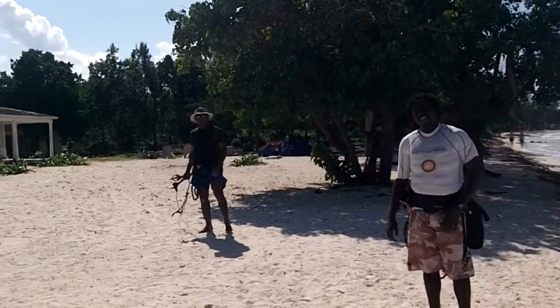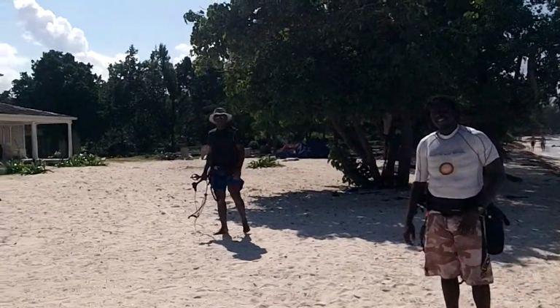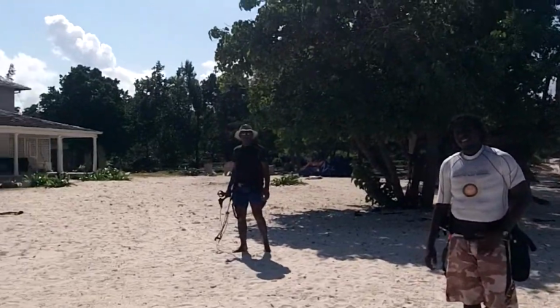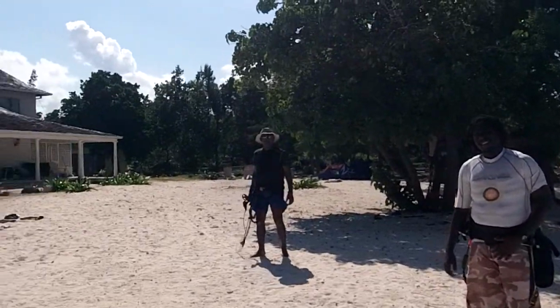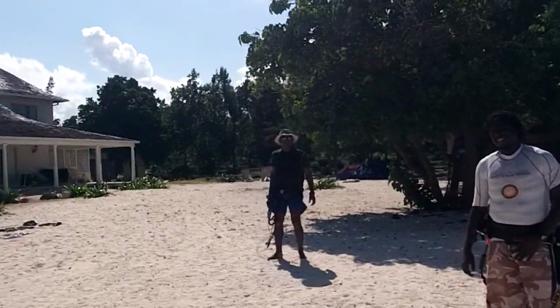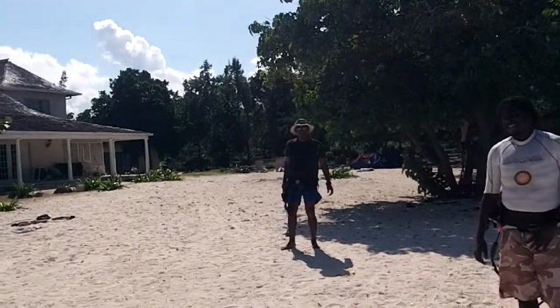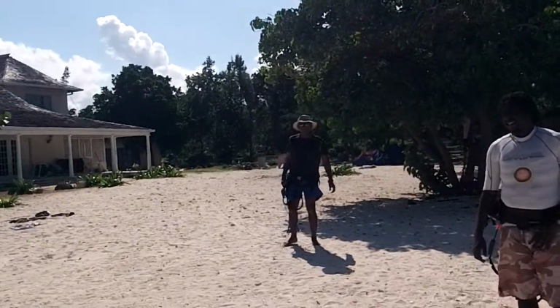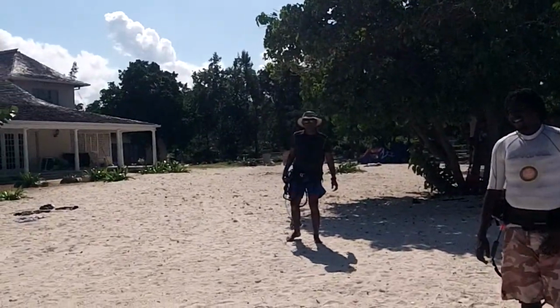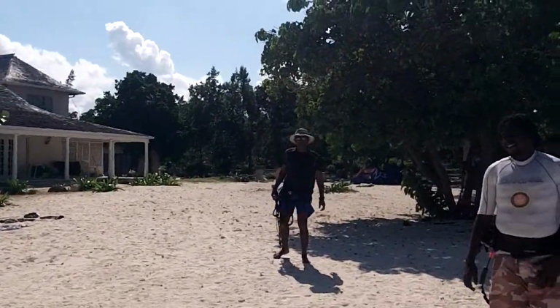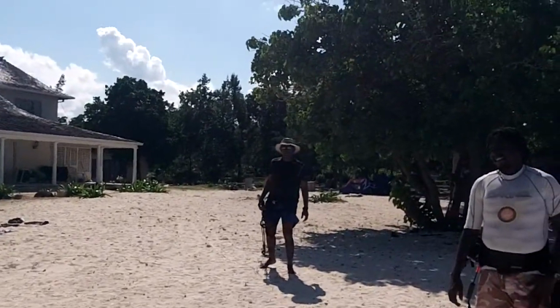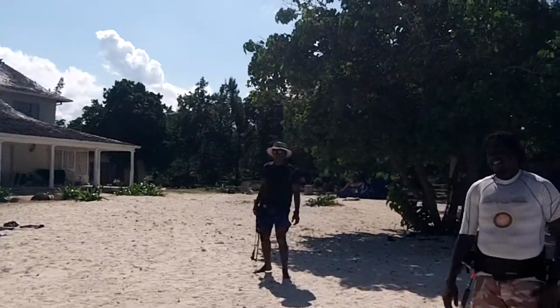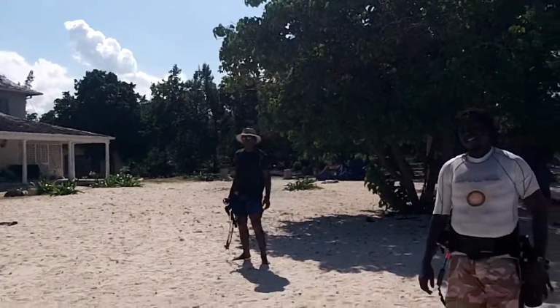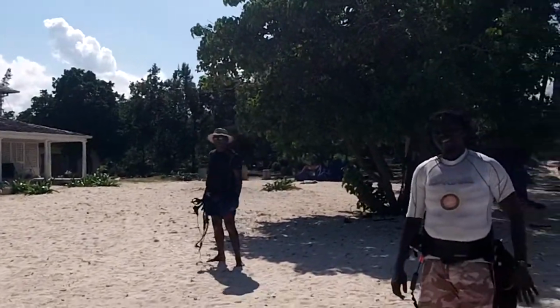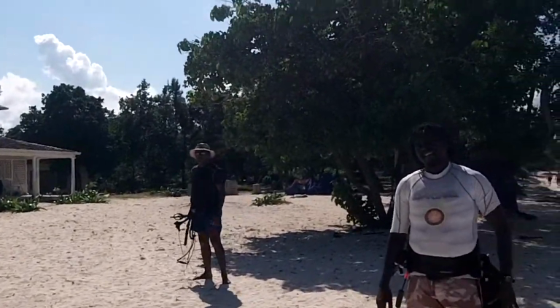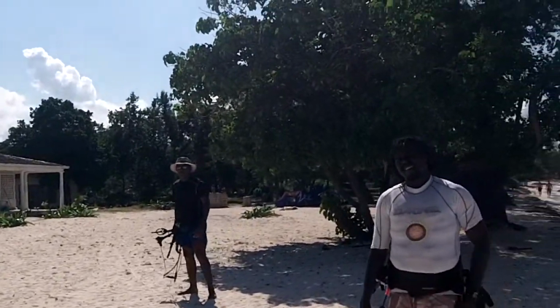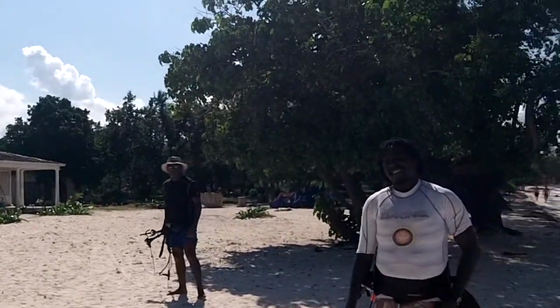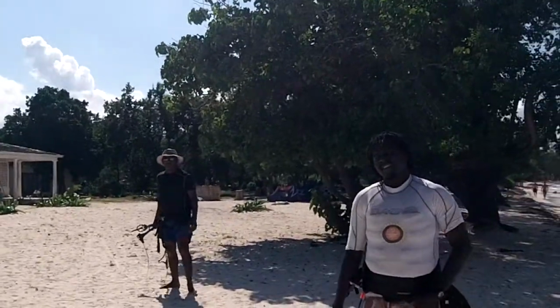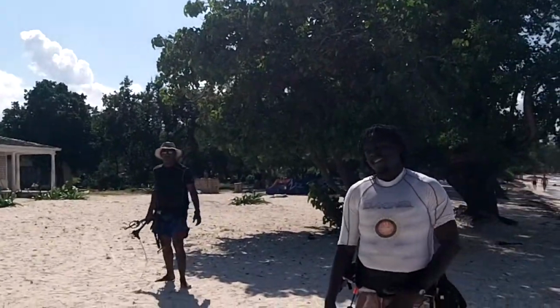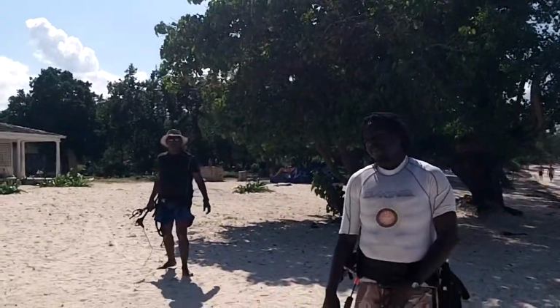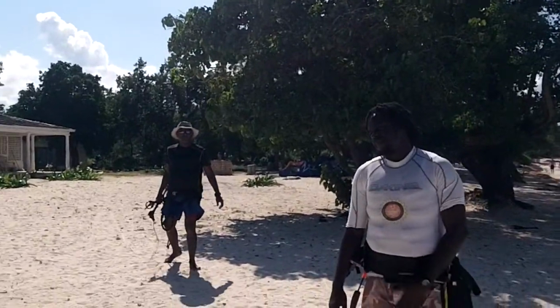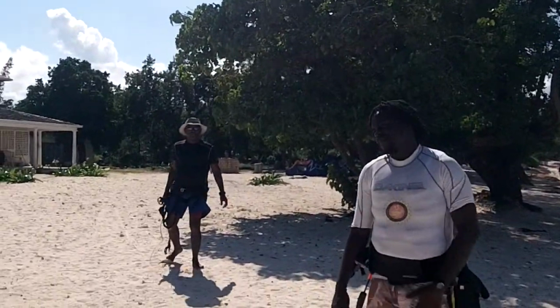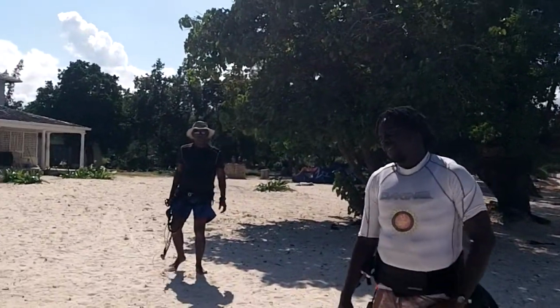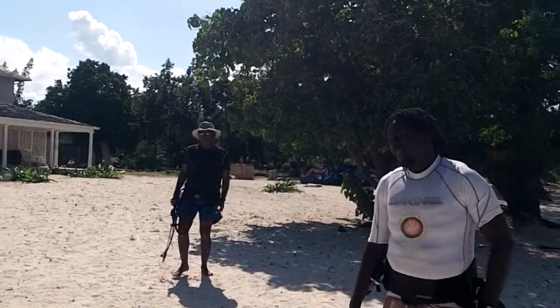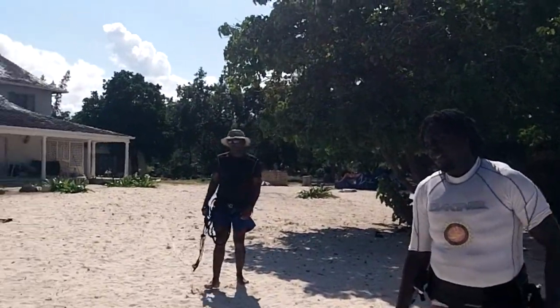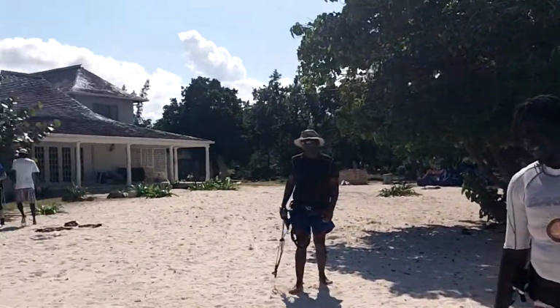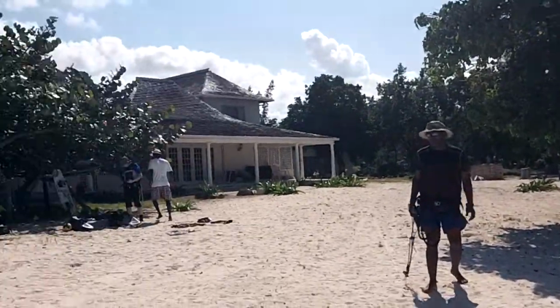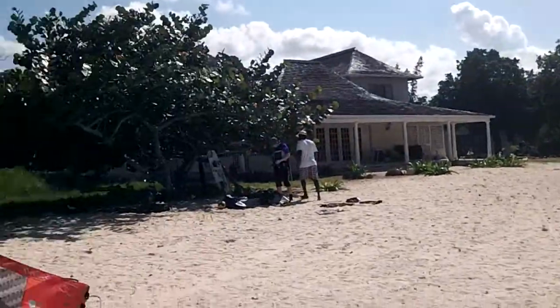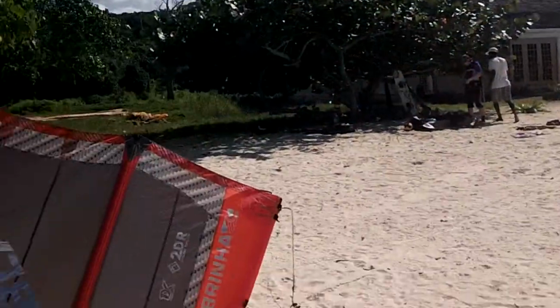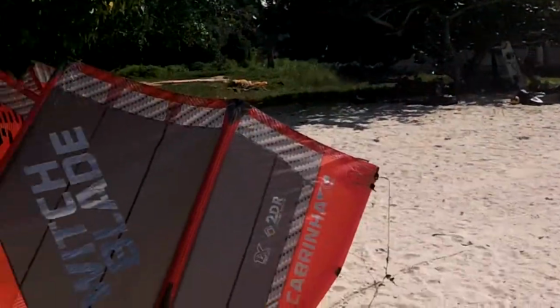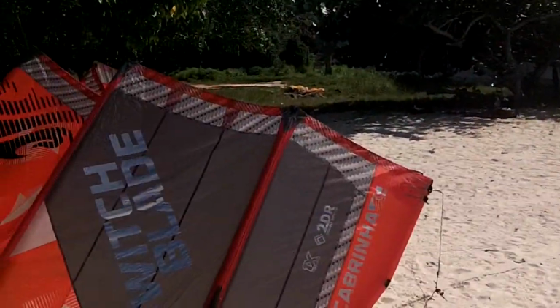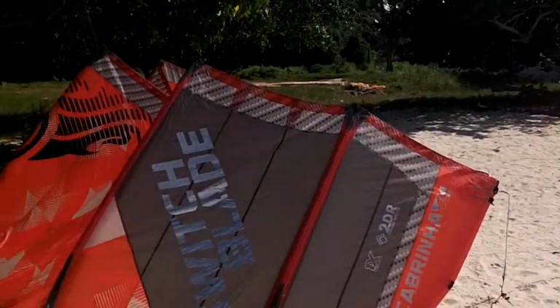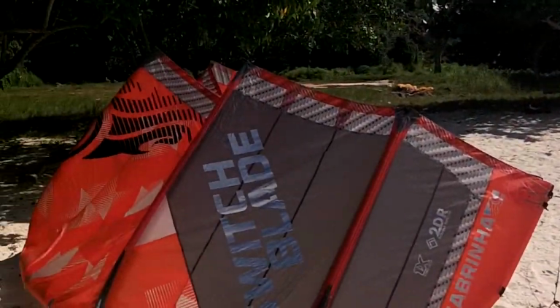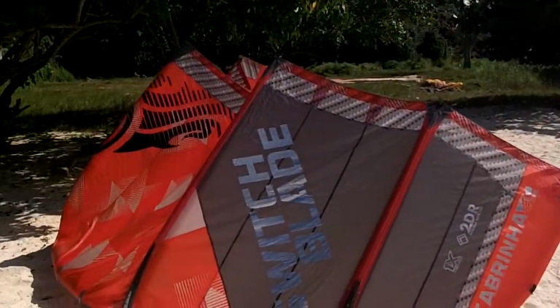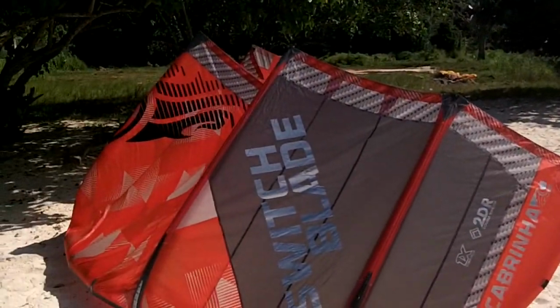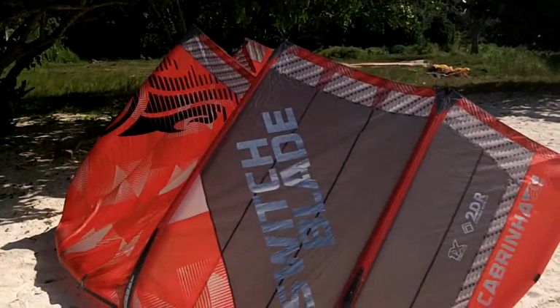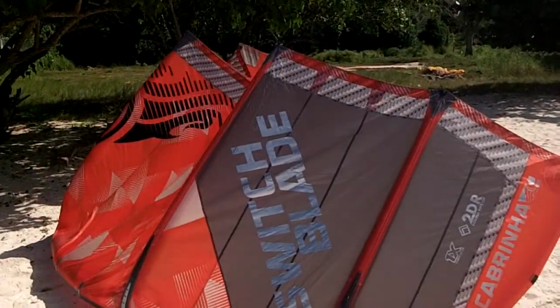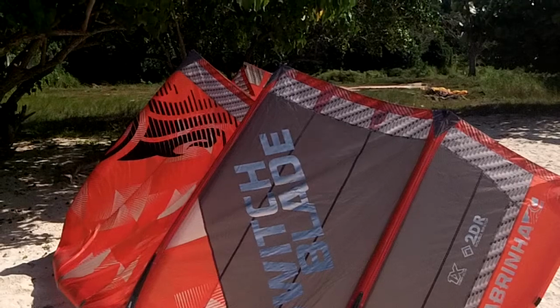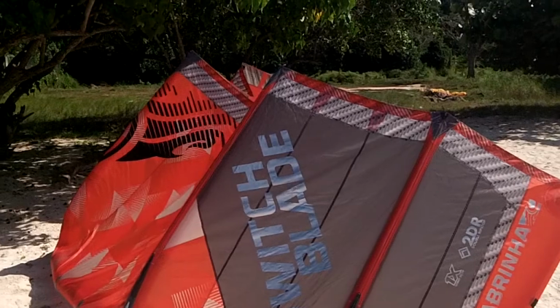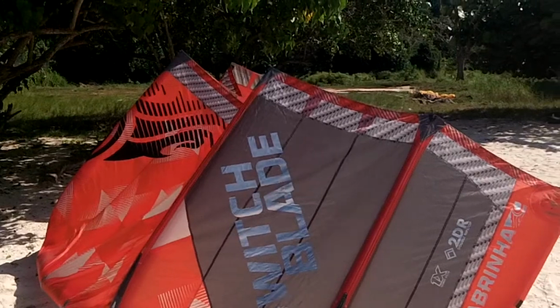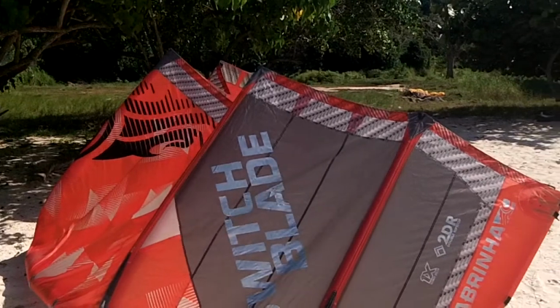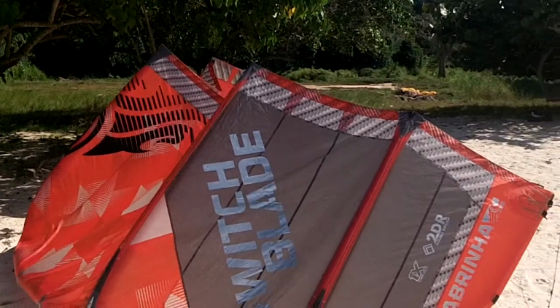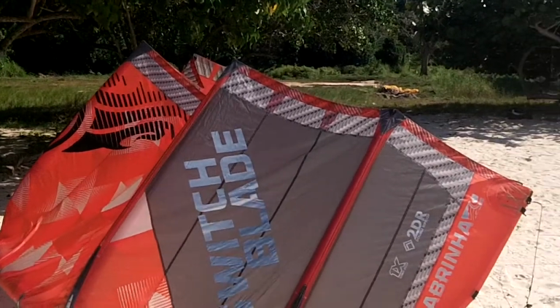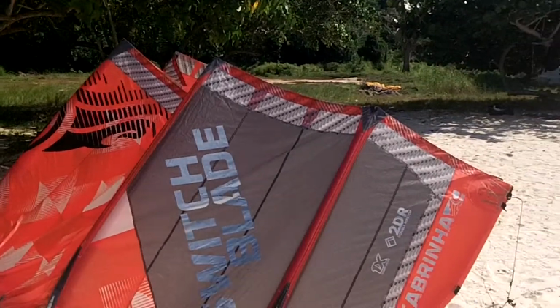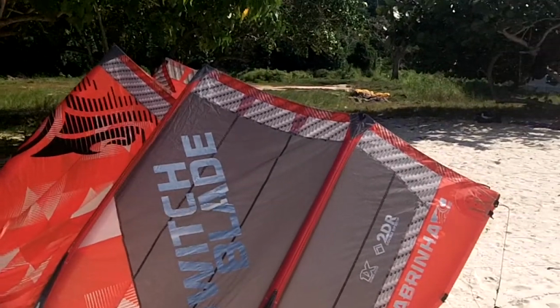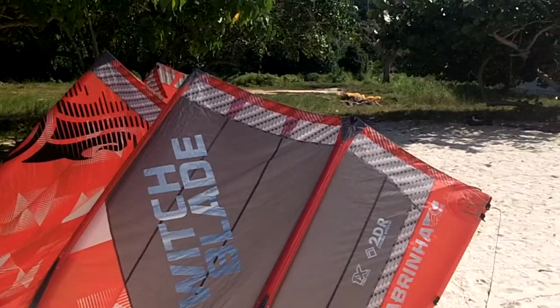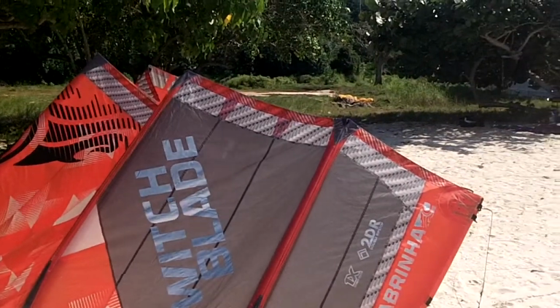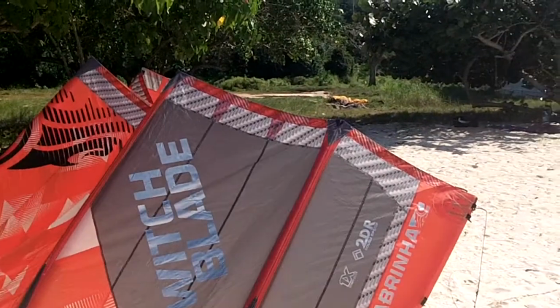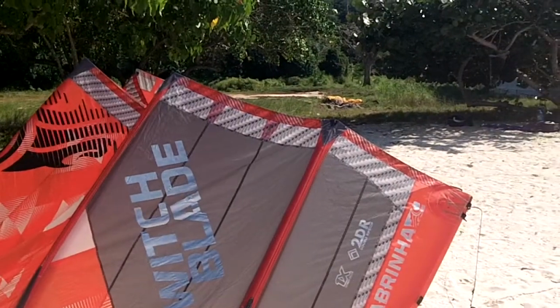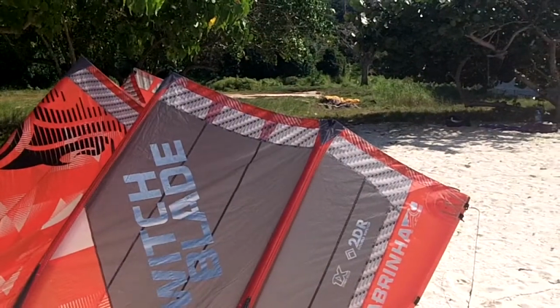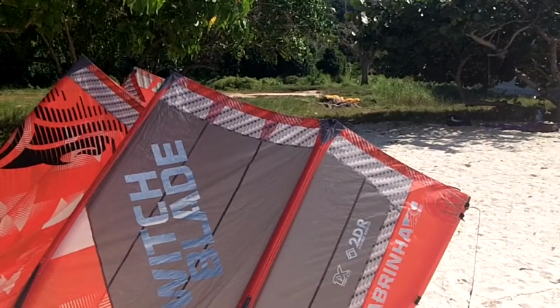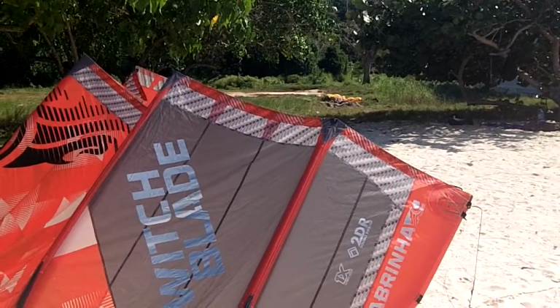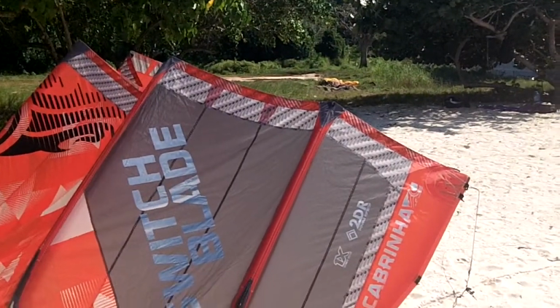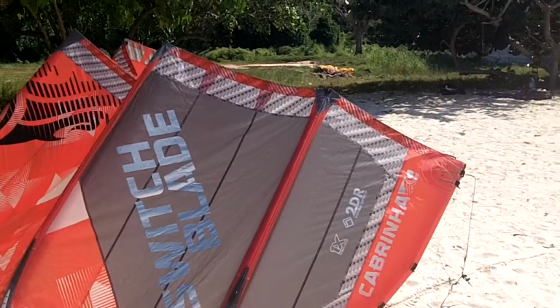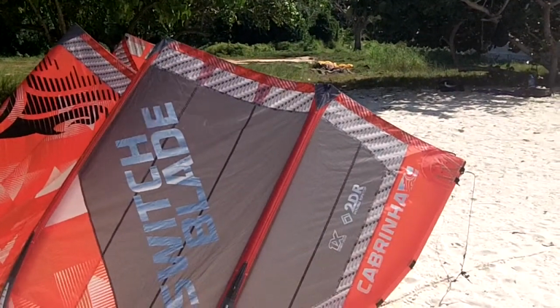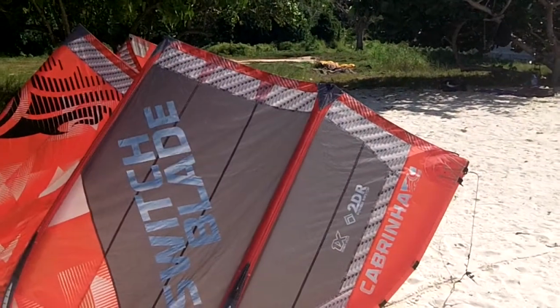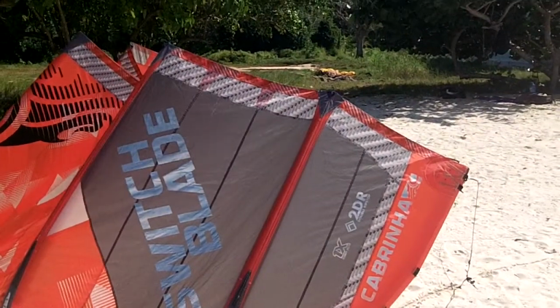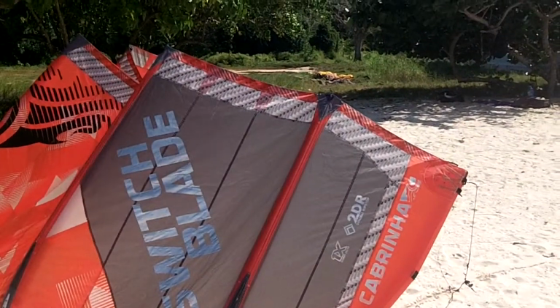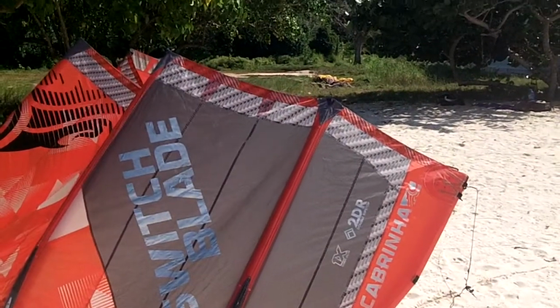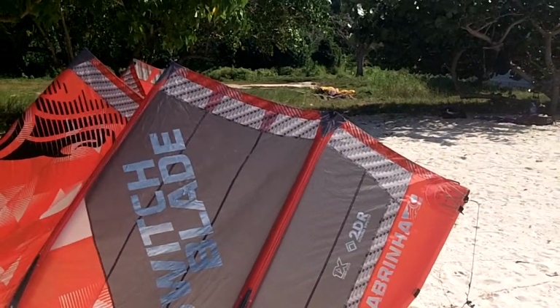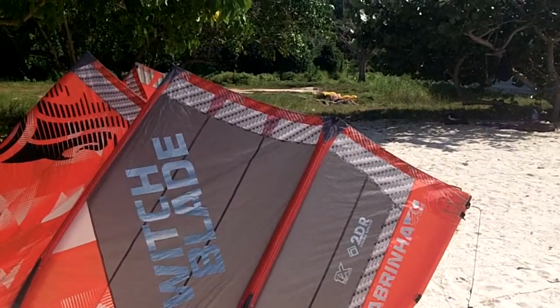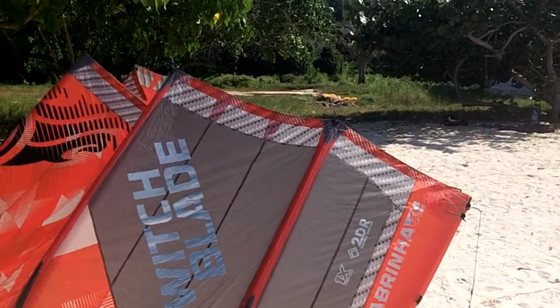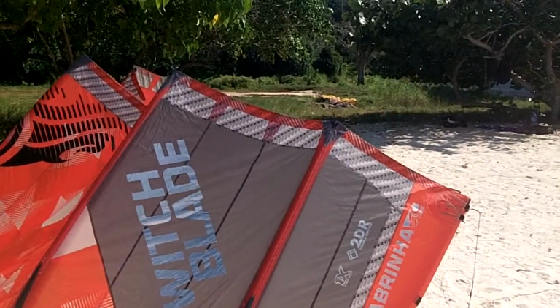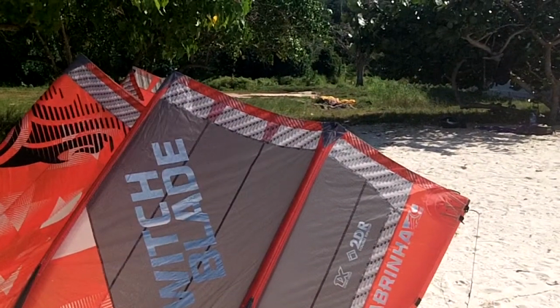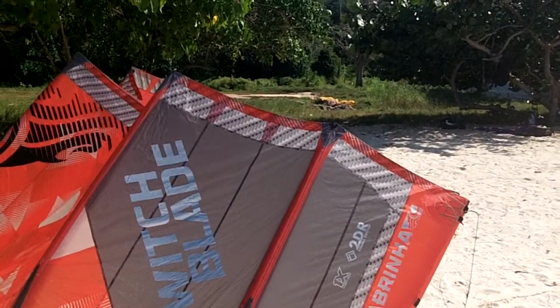Now this is a good kite, right? Yep. Is it one of the best you can buy? Yep, one of the best you can buy.